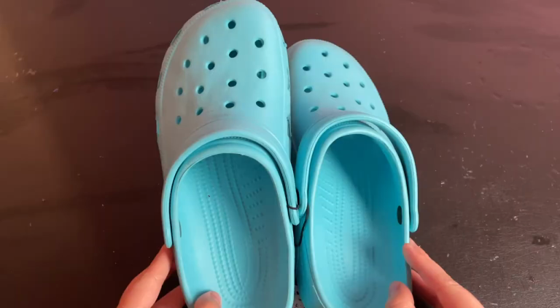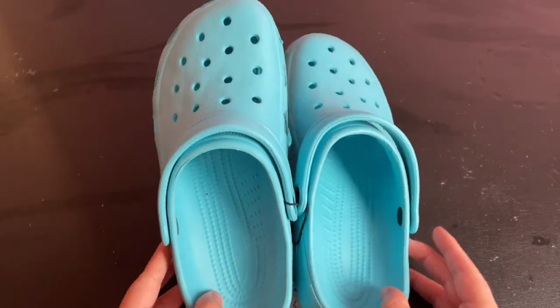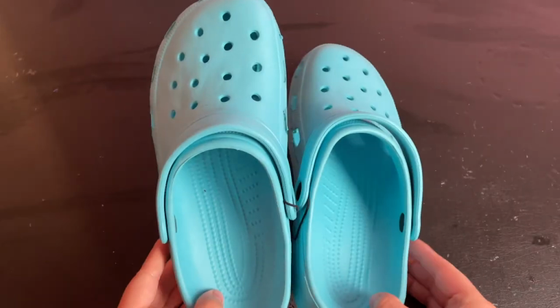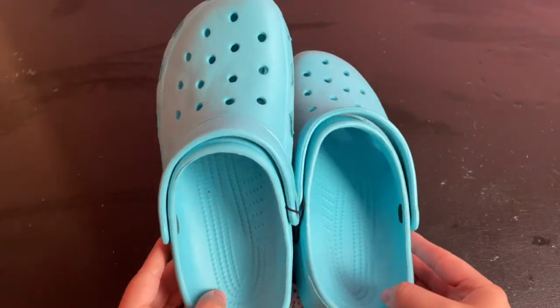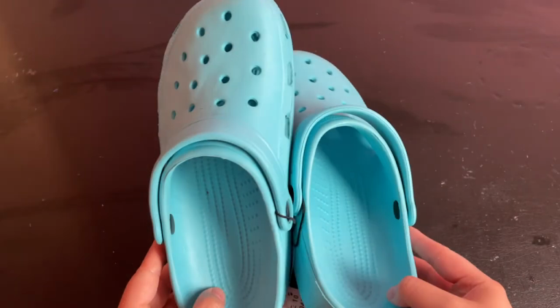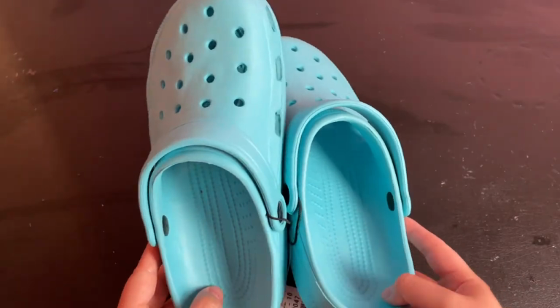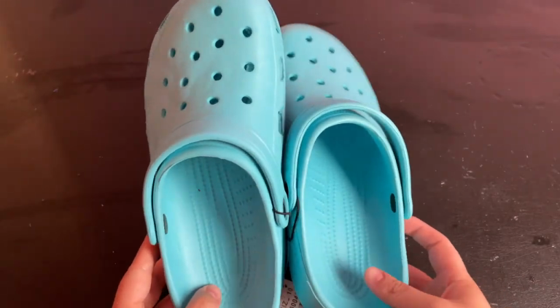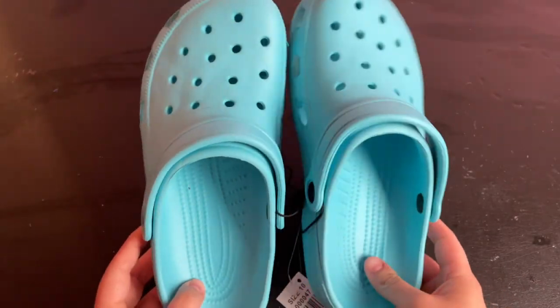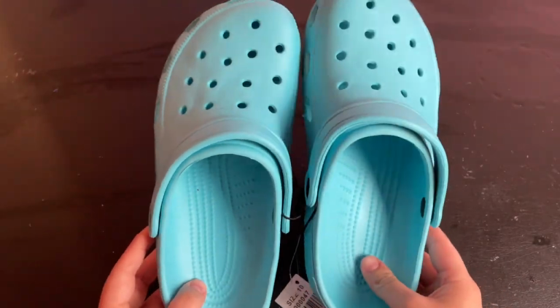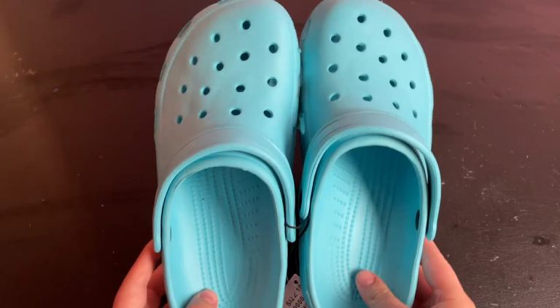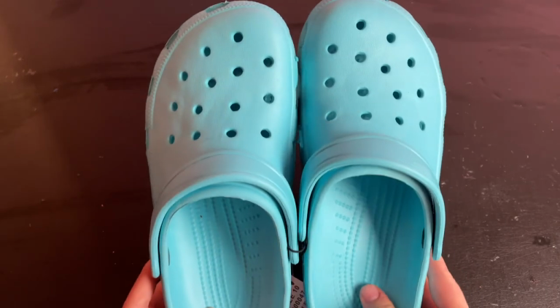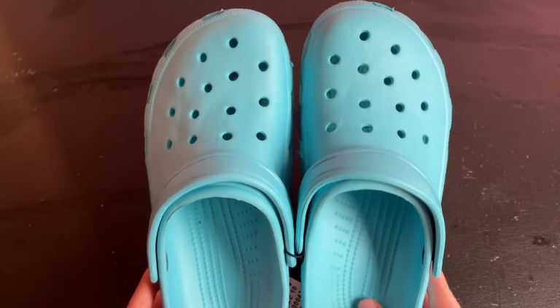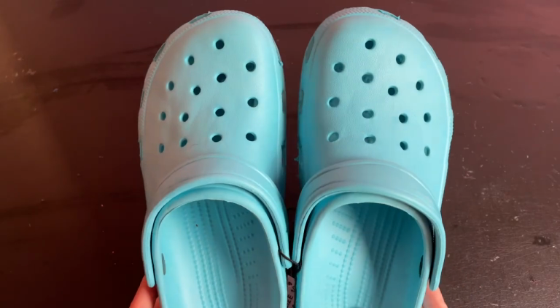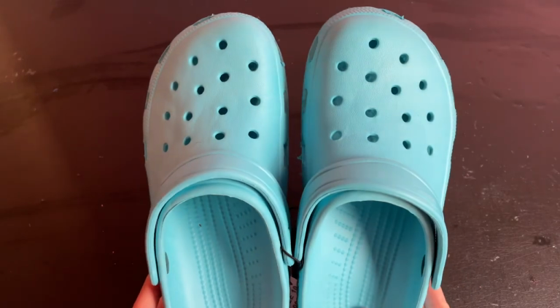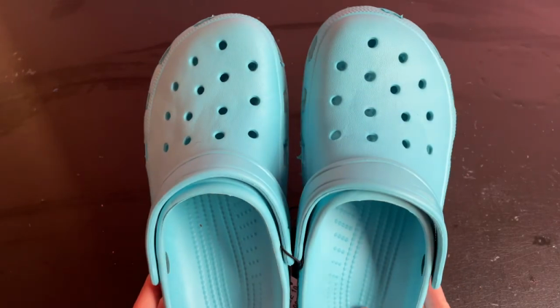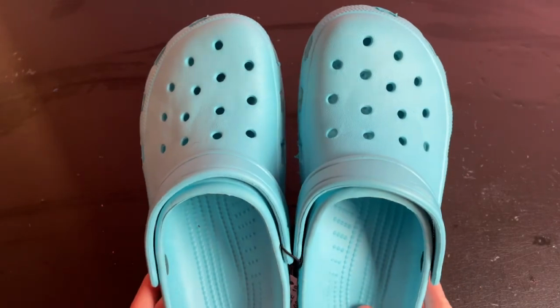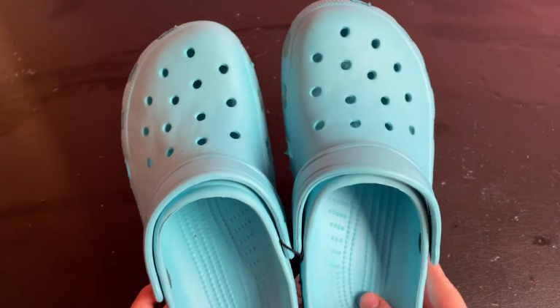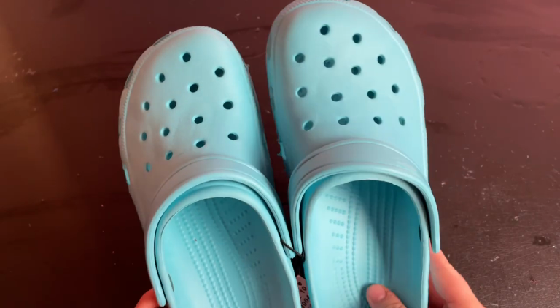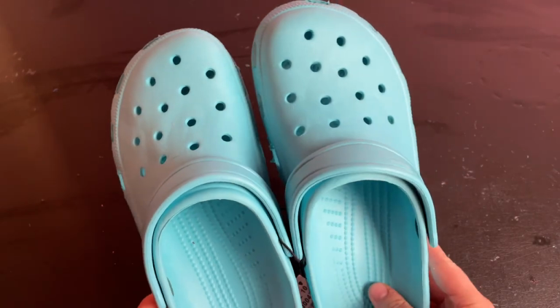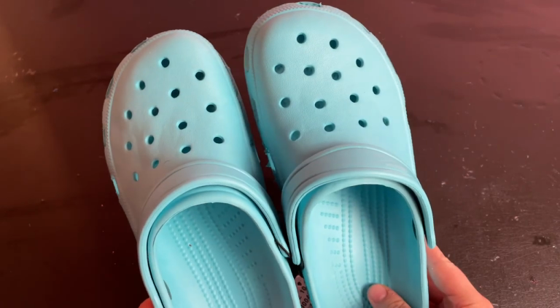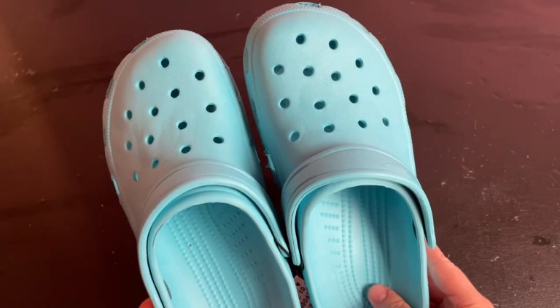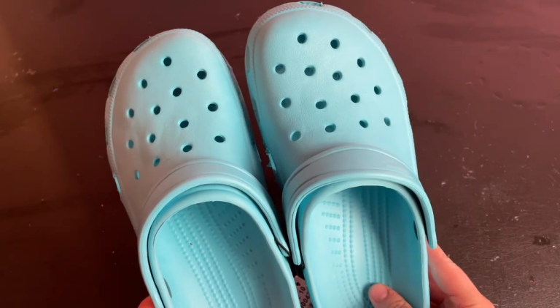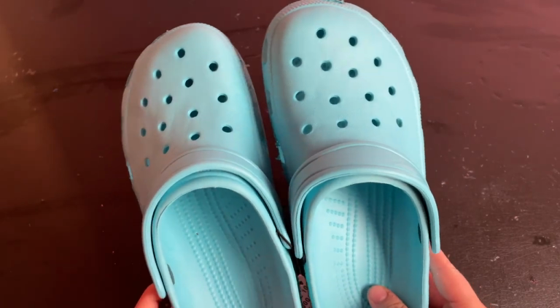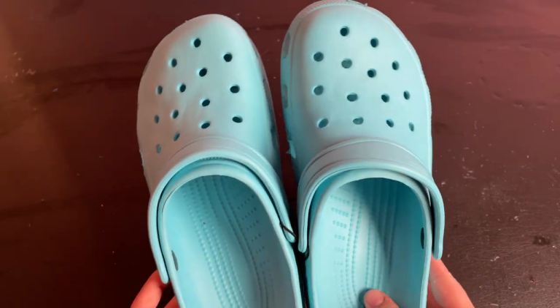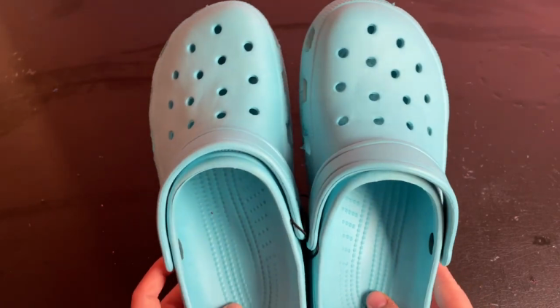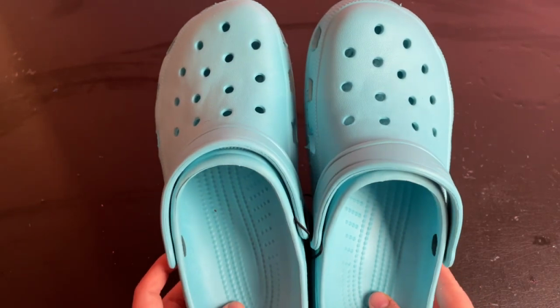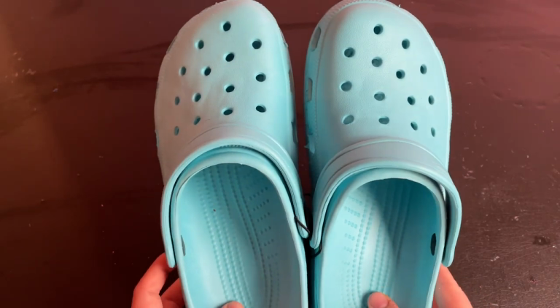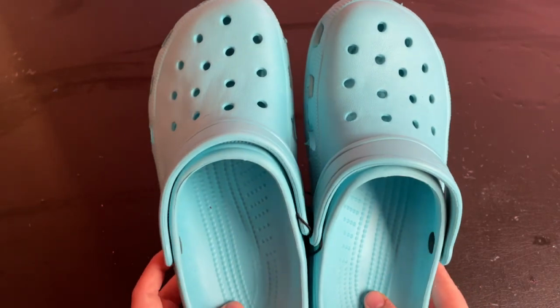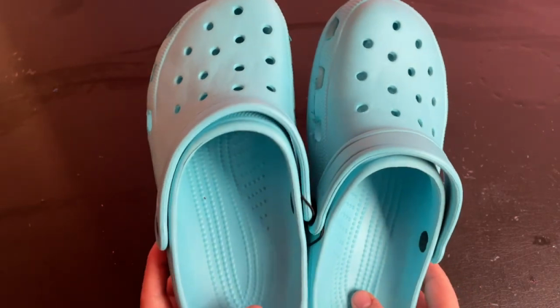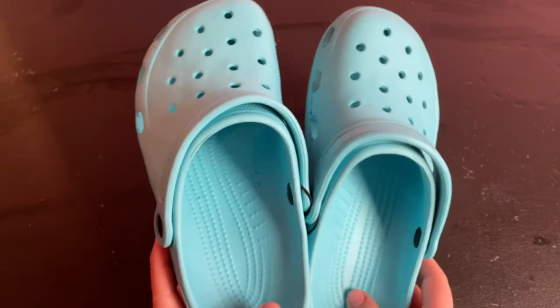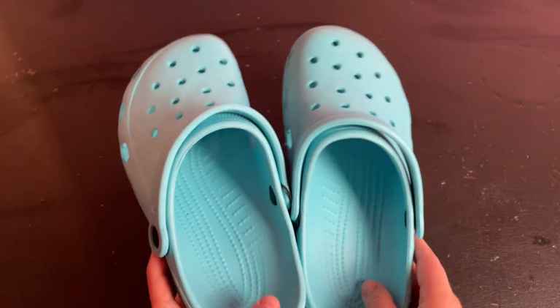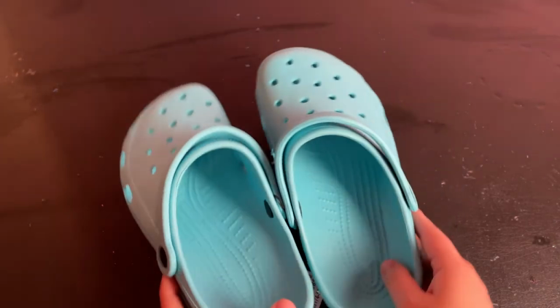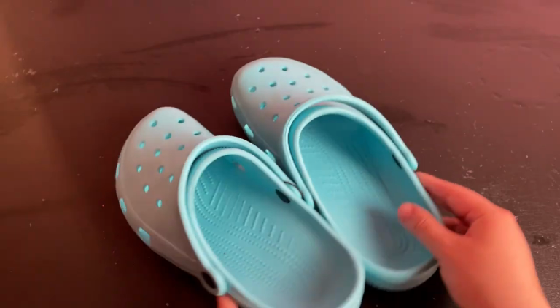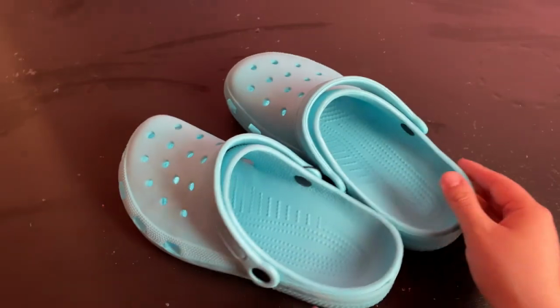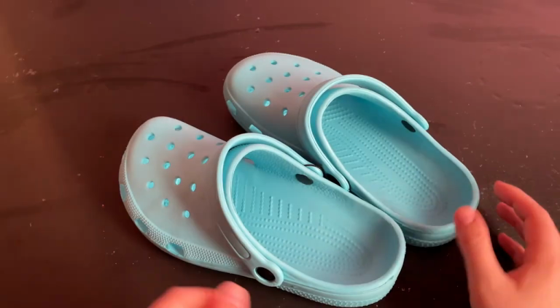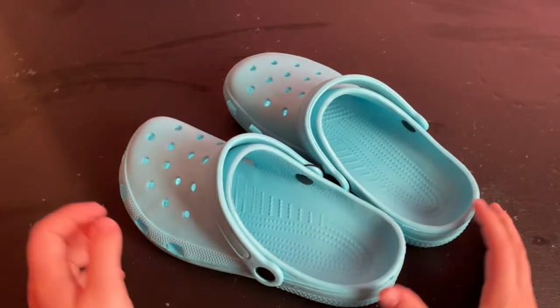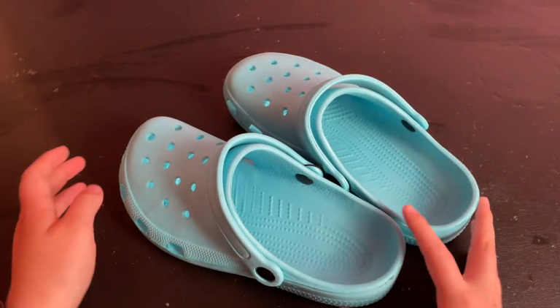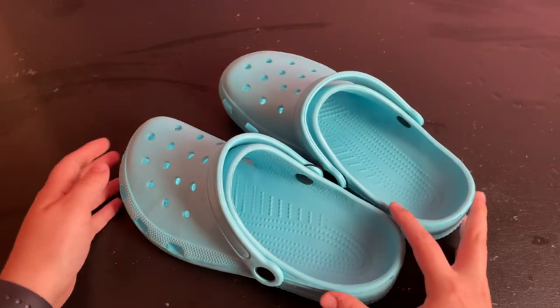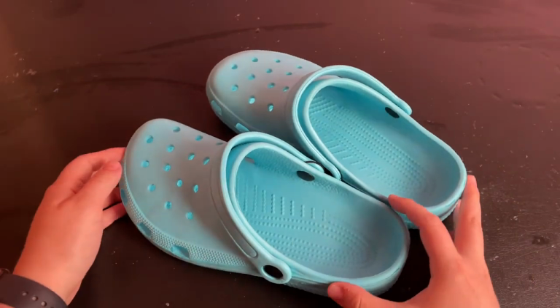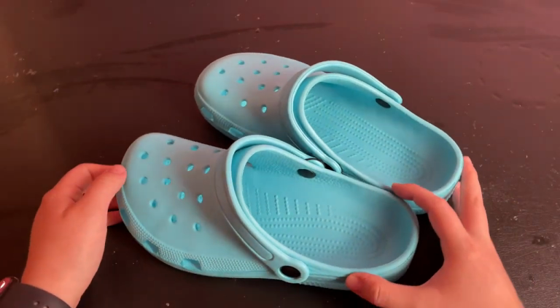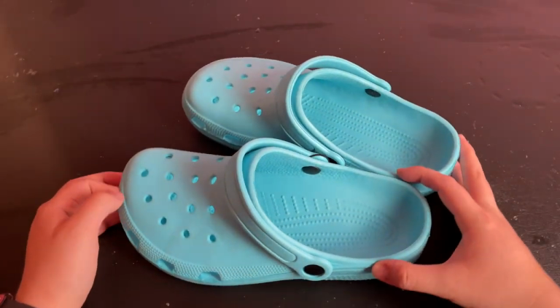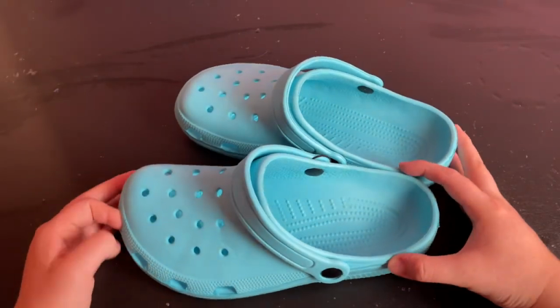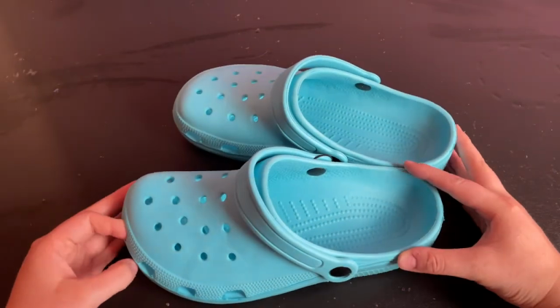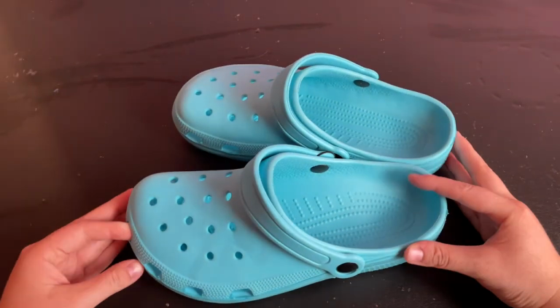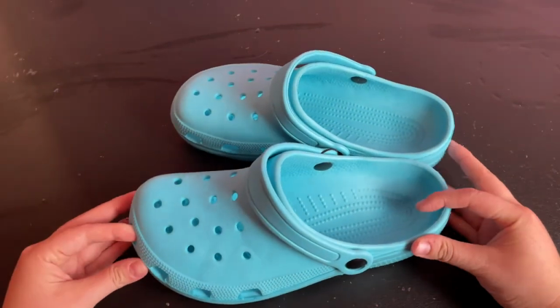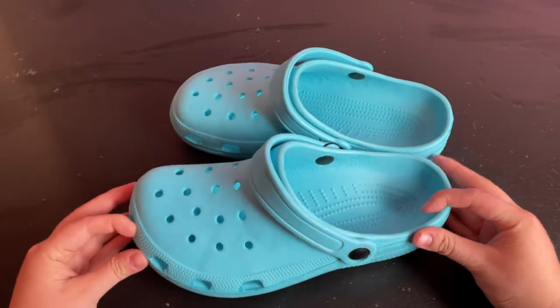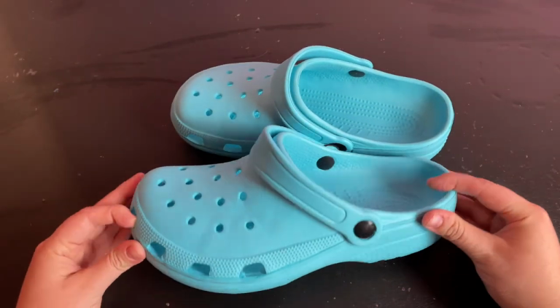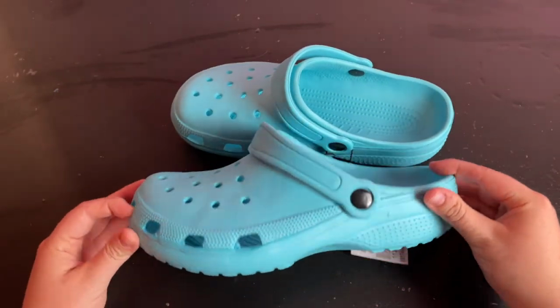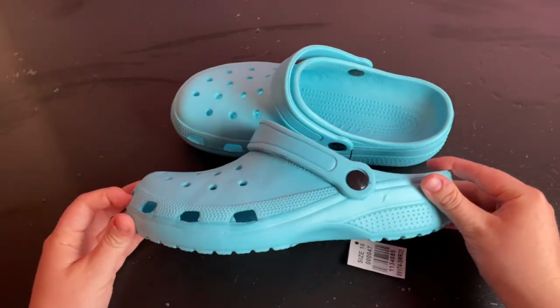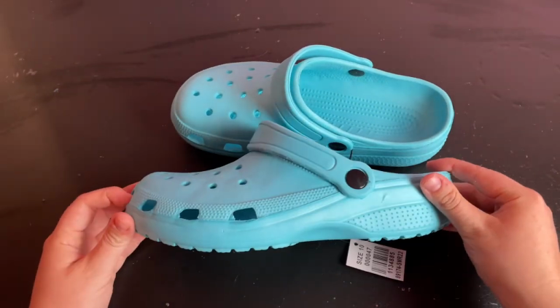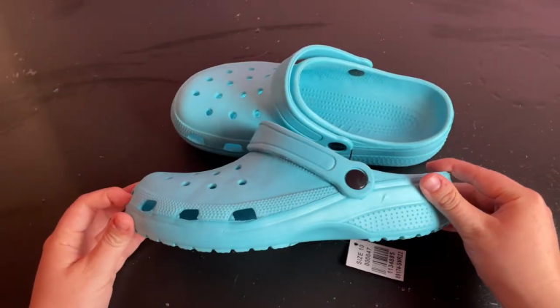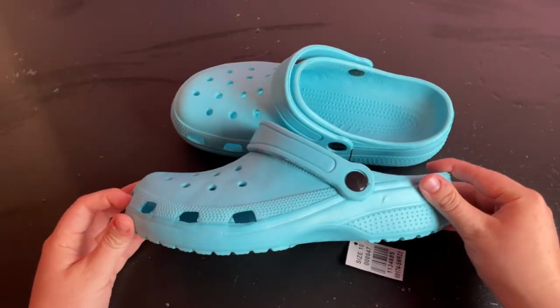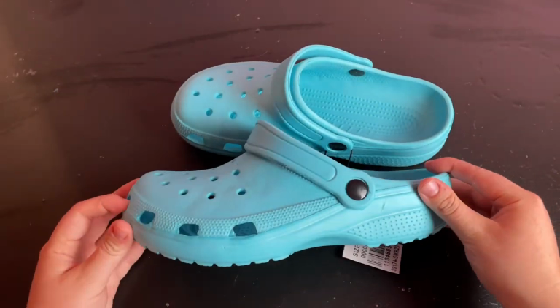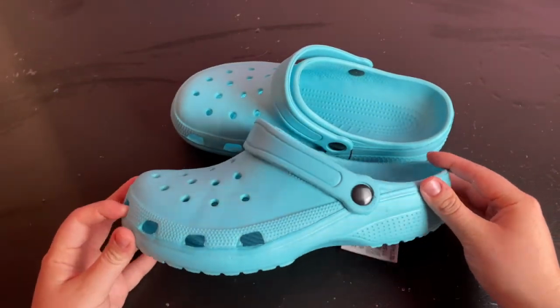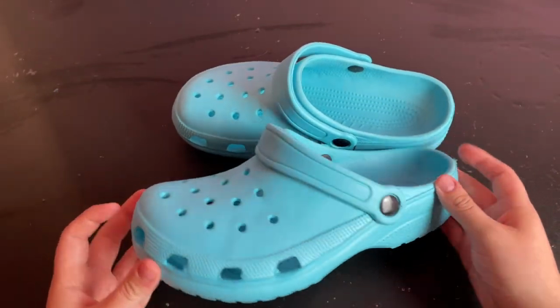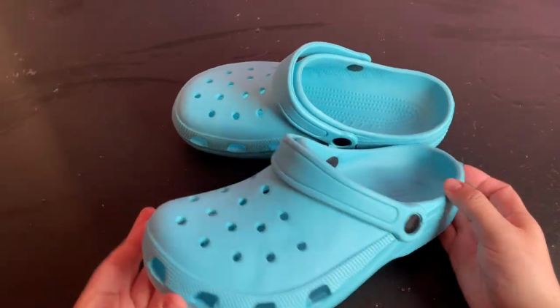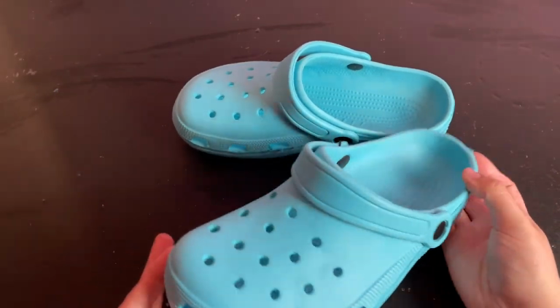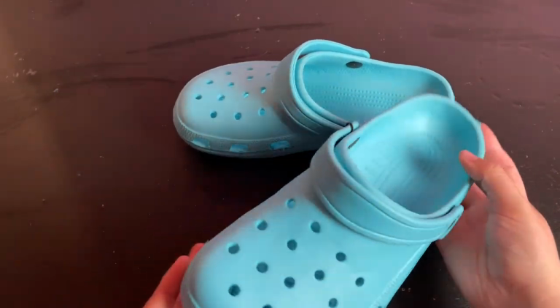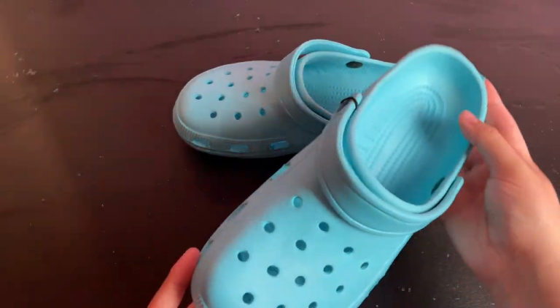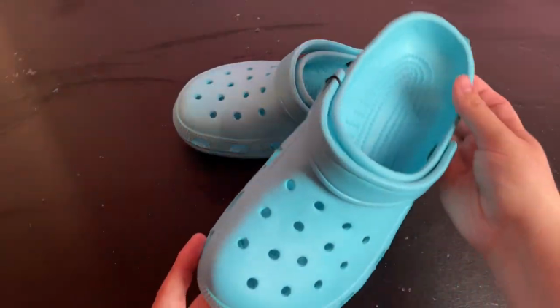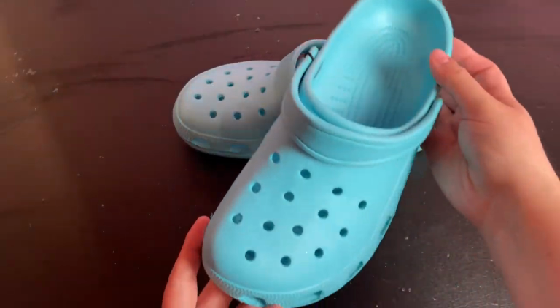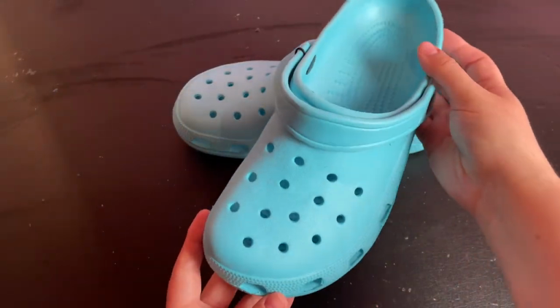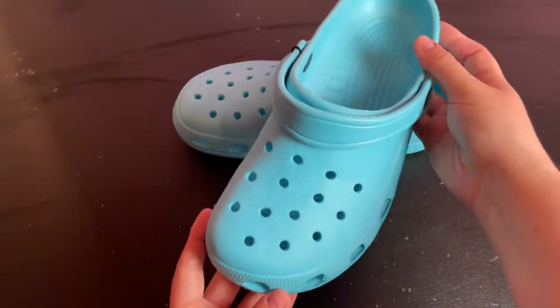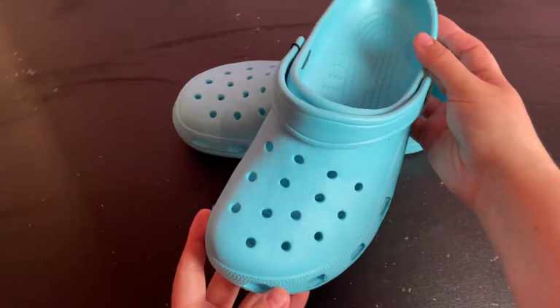These are not name-brand crocs — they are knock-offs from a store we have in Canada called Giant Tiger, and I think they were like $15.